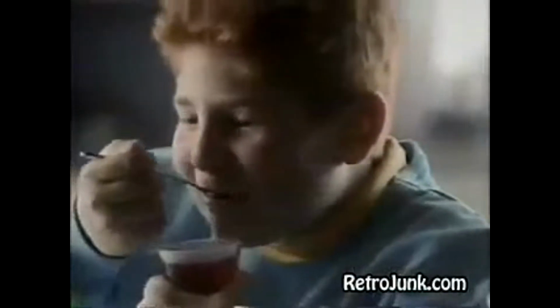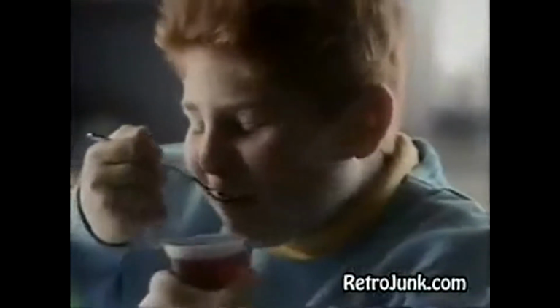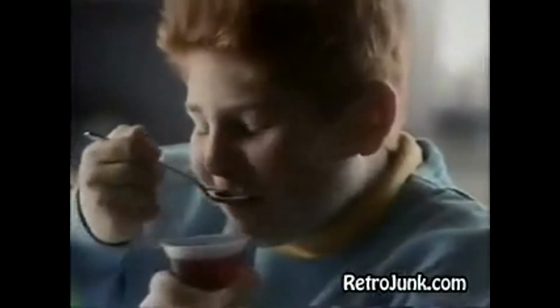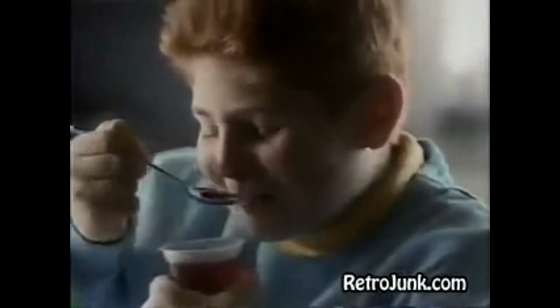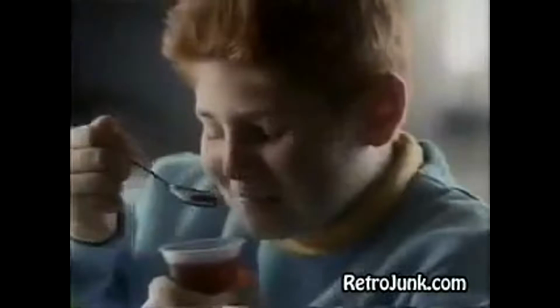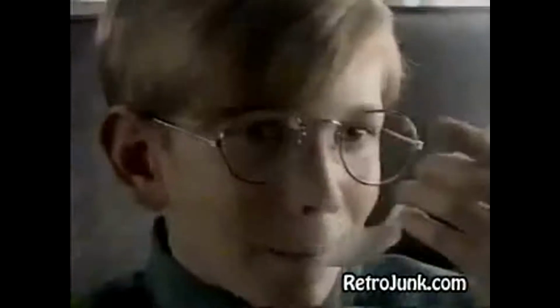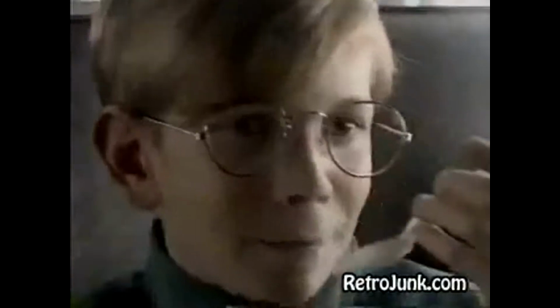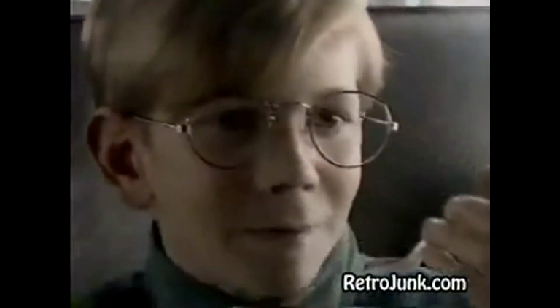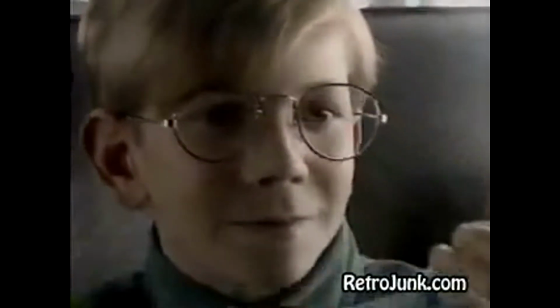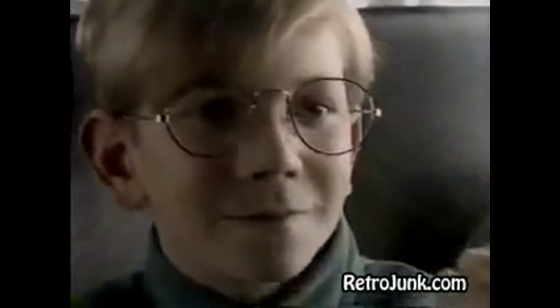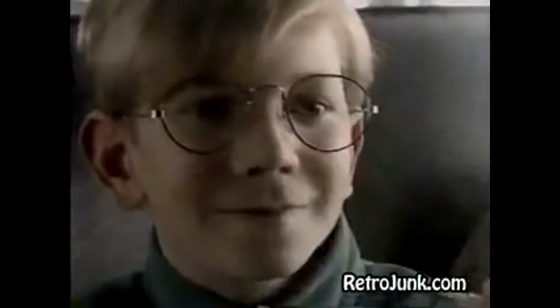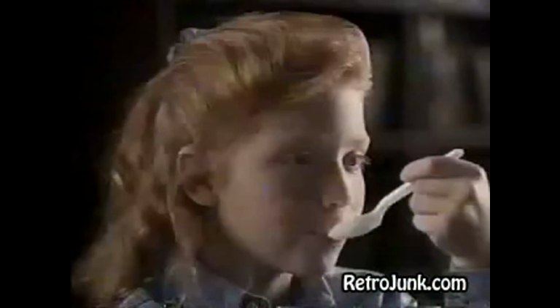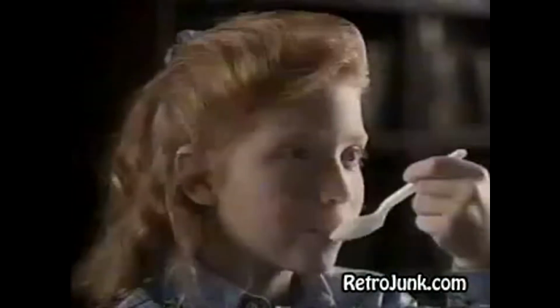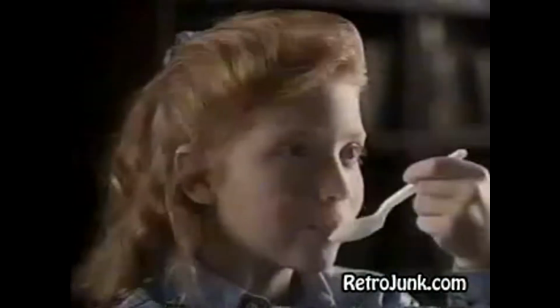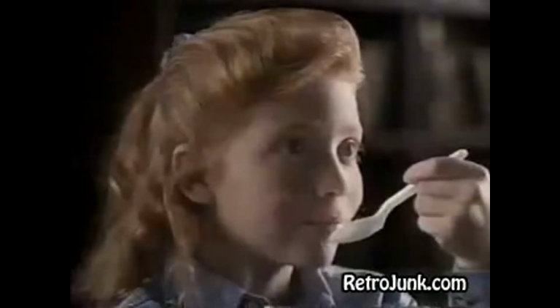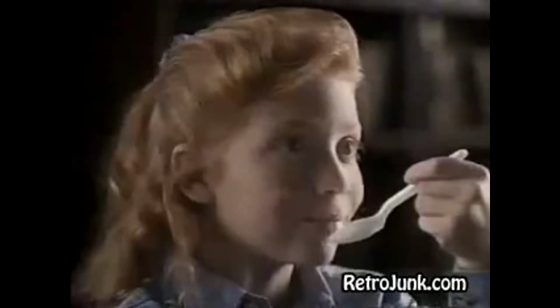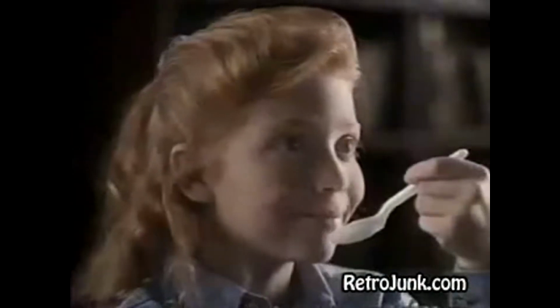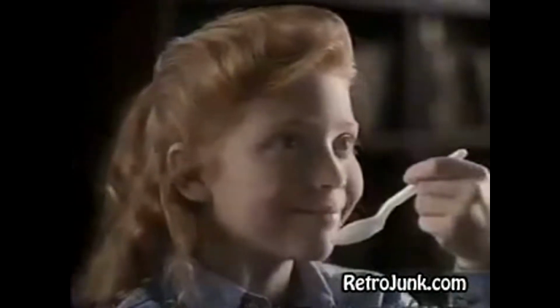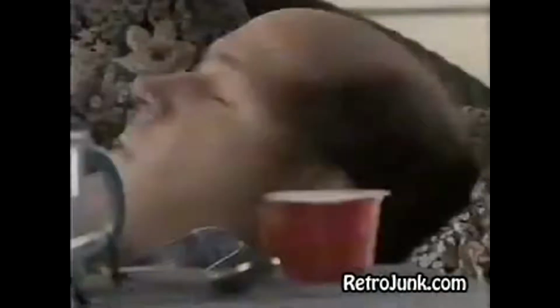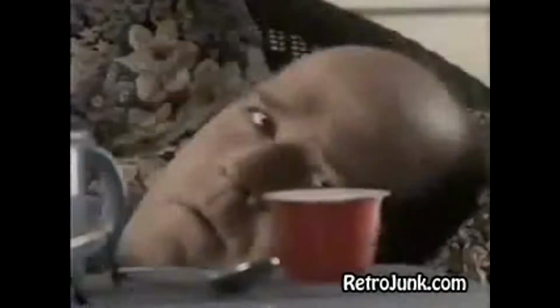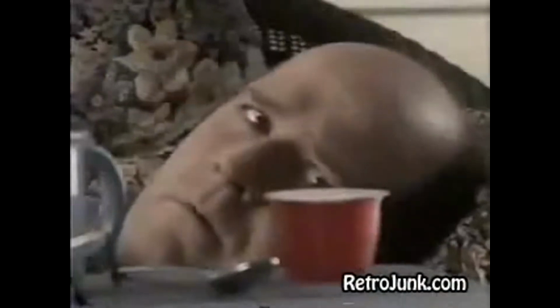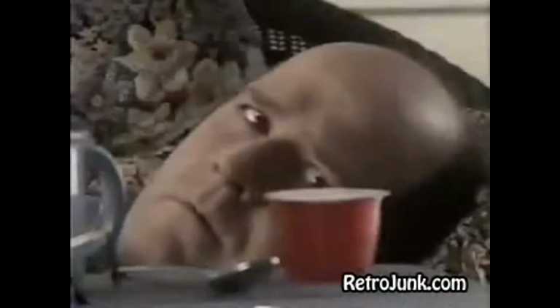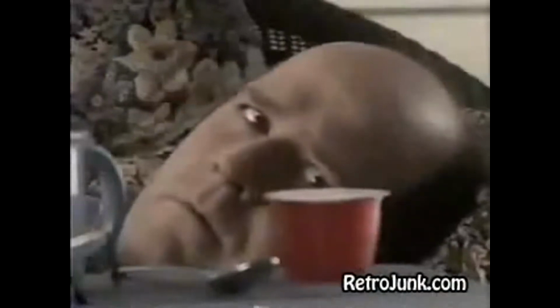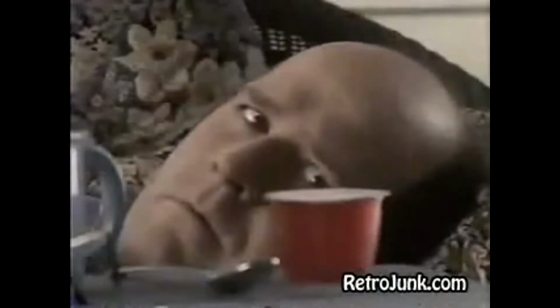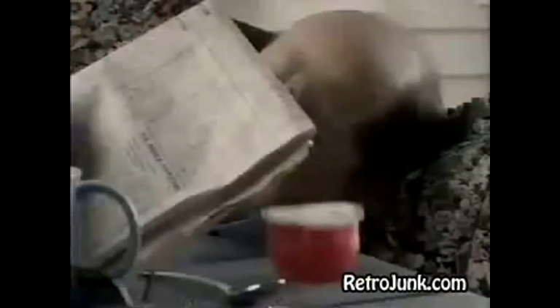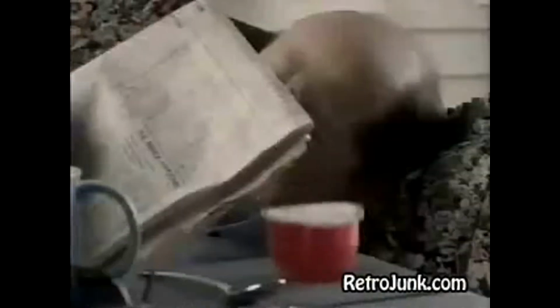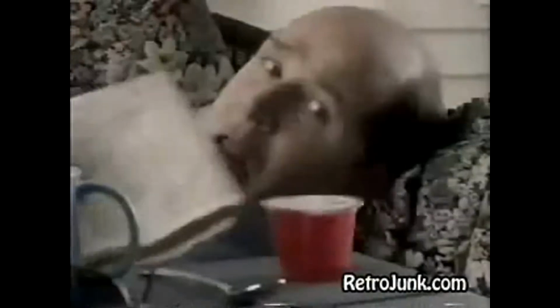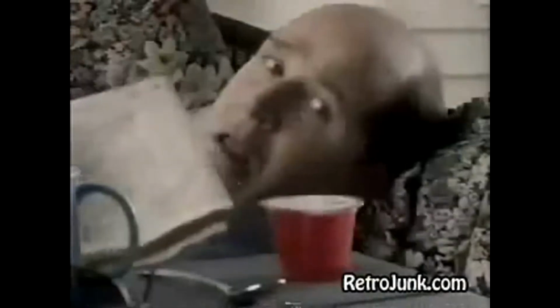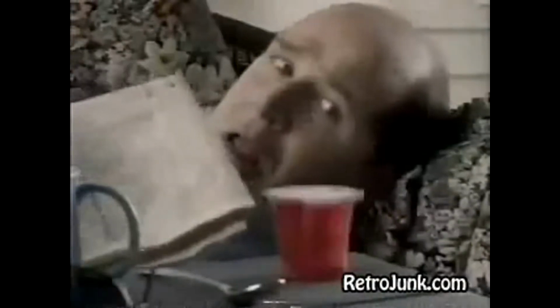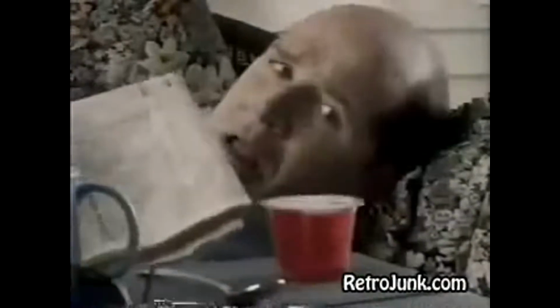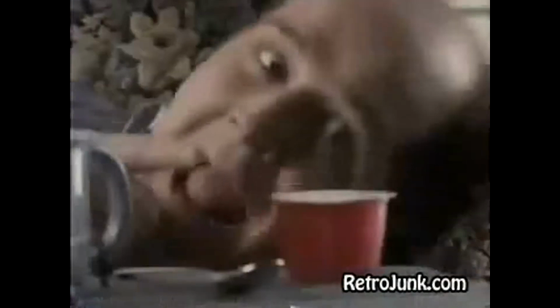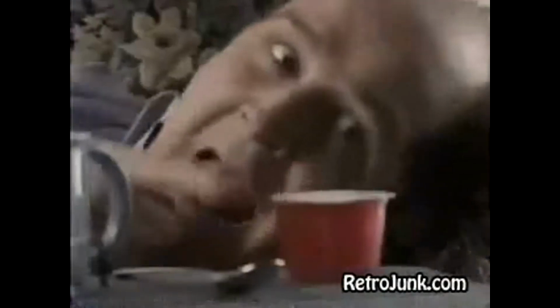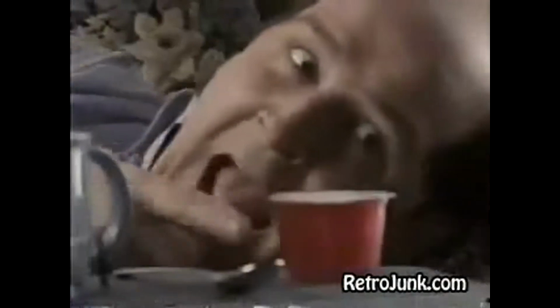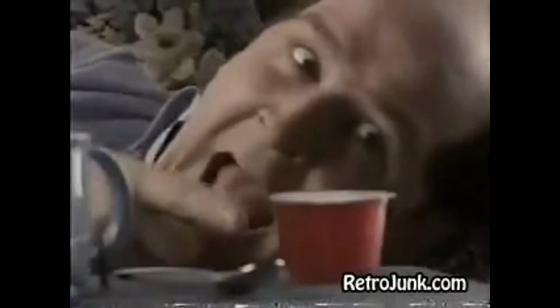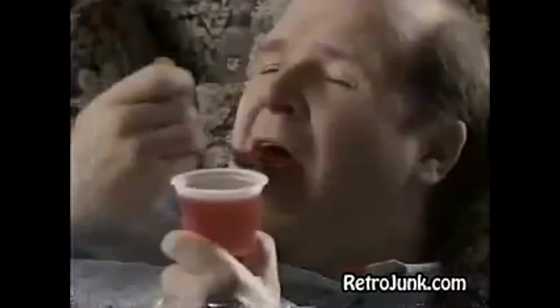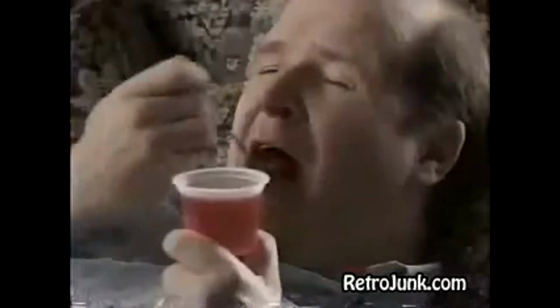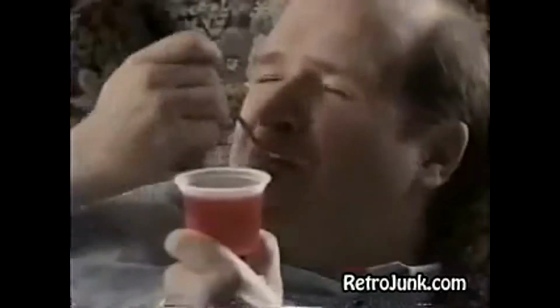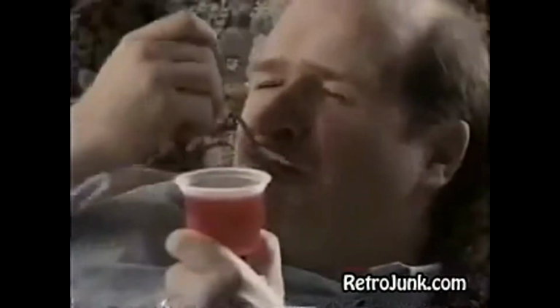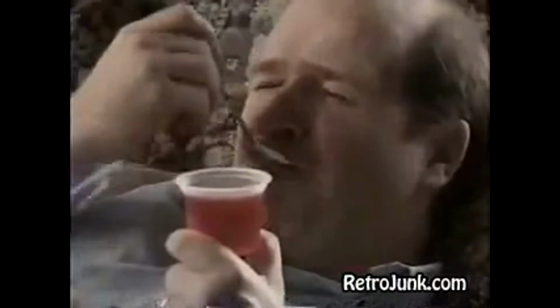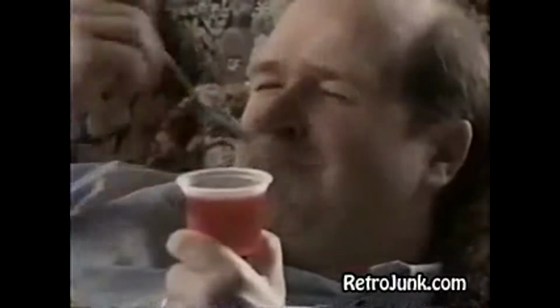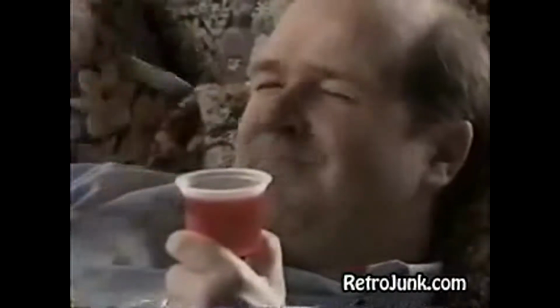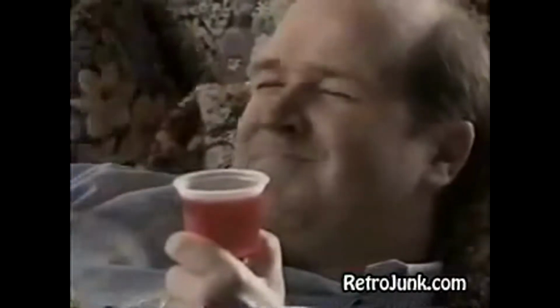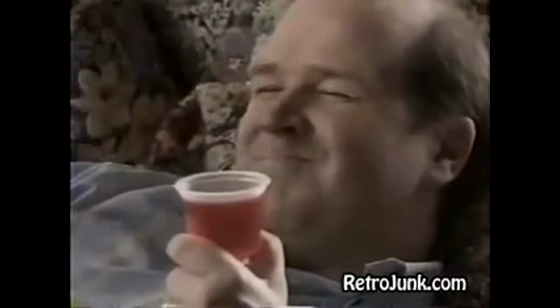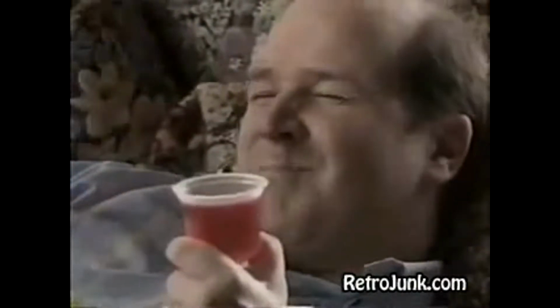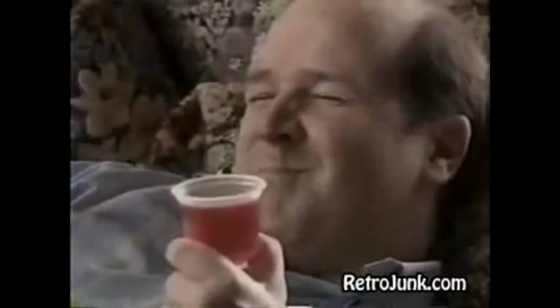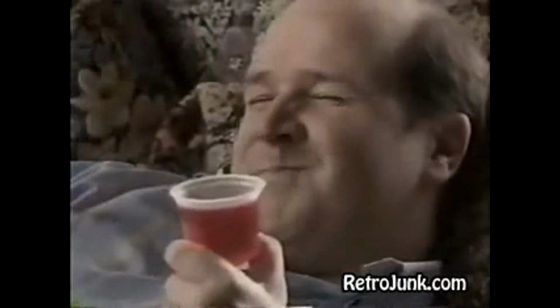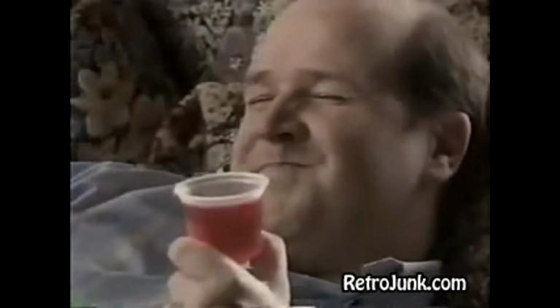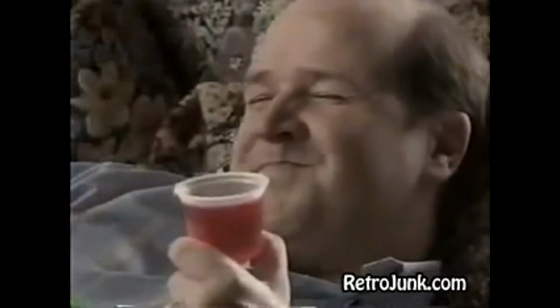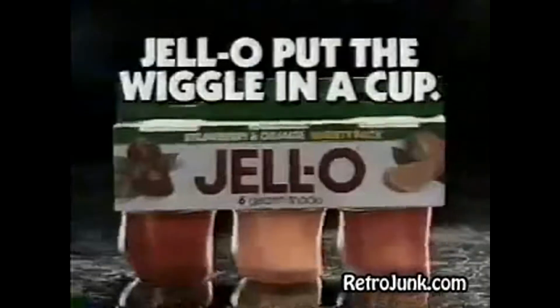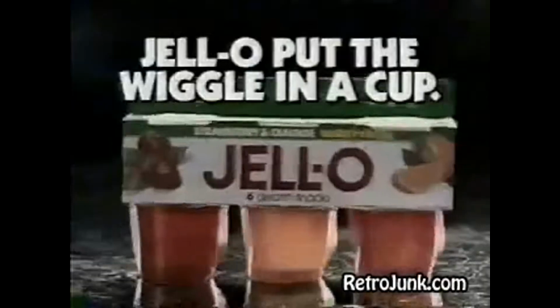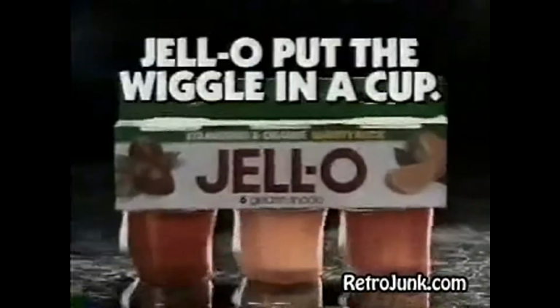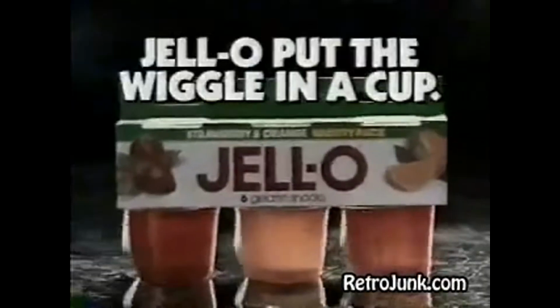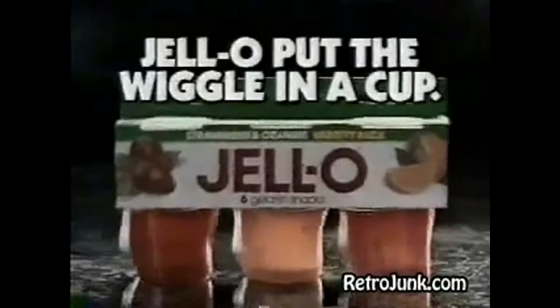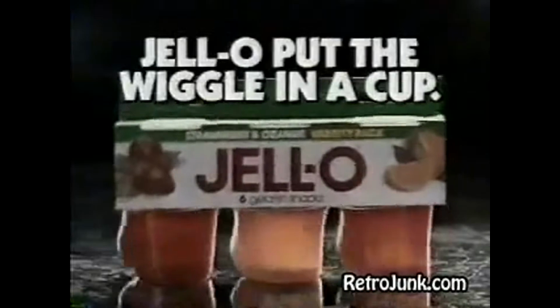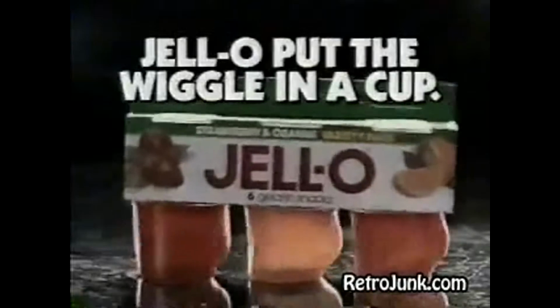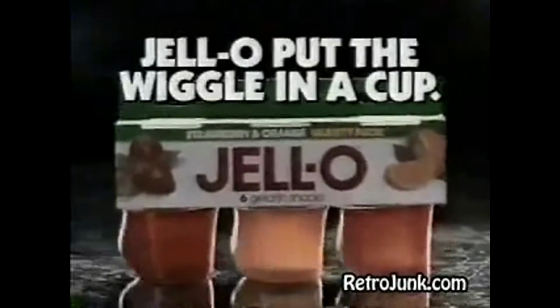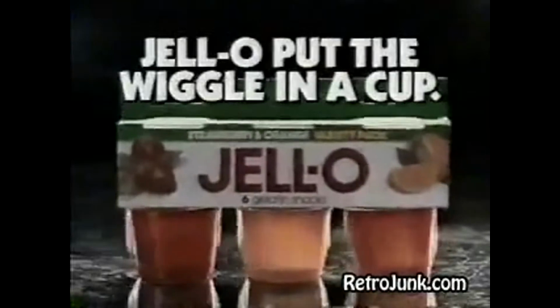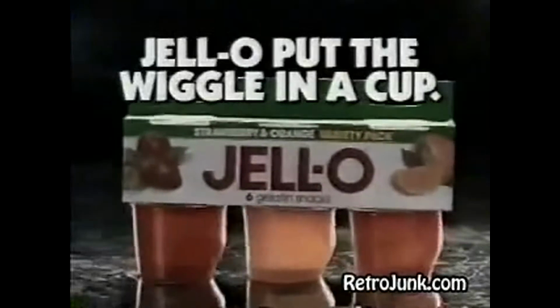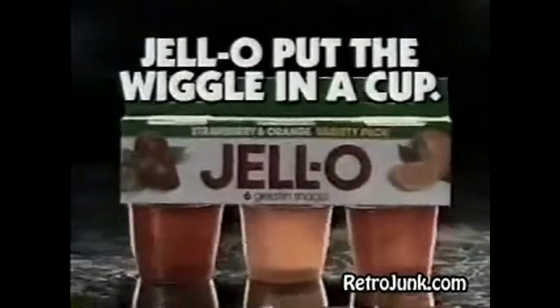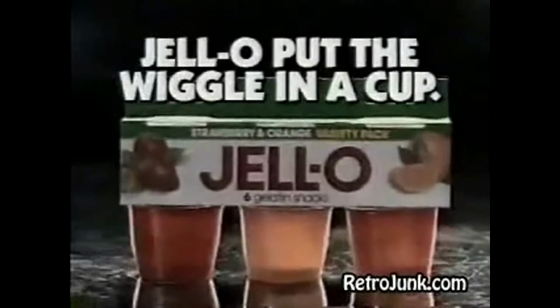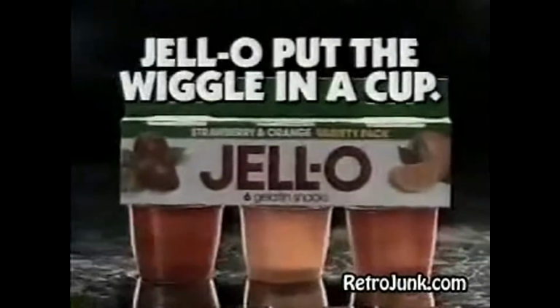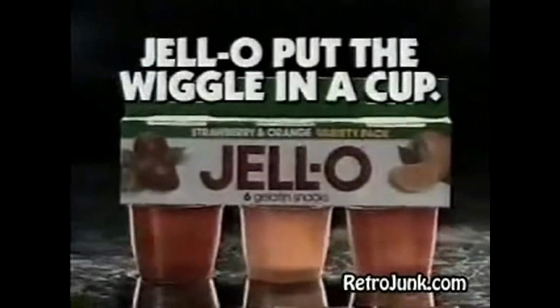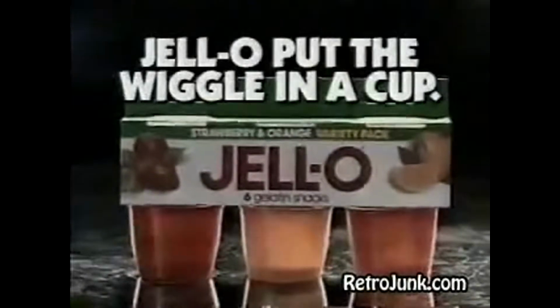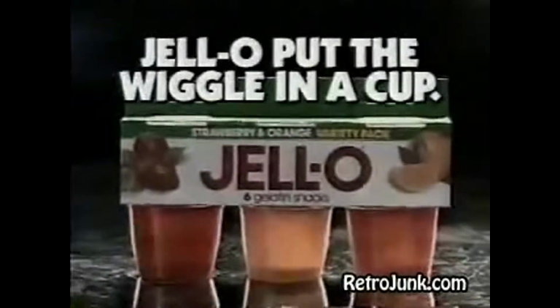It's refreshing, it's fruity, it's fun. Now that Jell-O put the wiggle in a cup. In your grocer's dairy case.